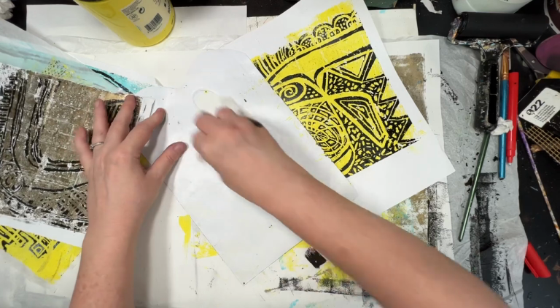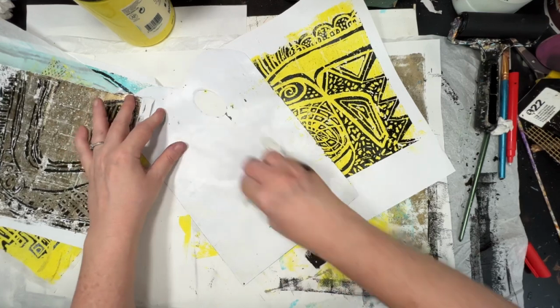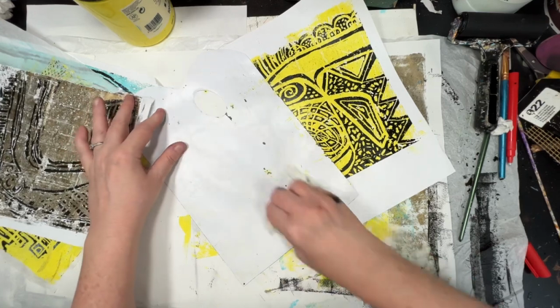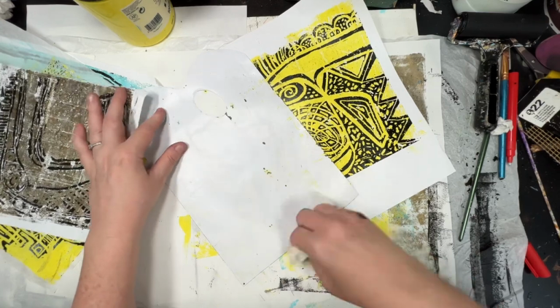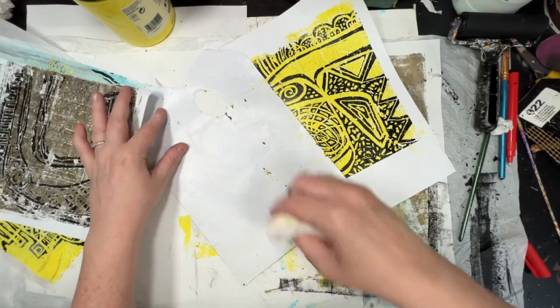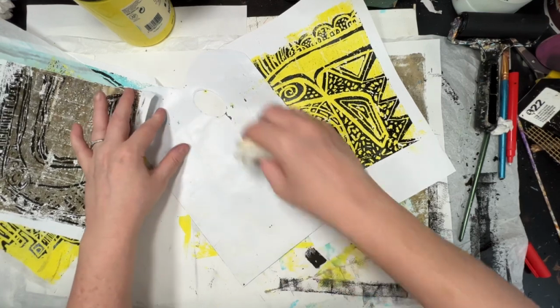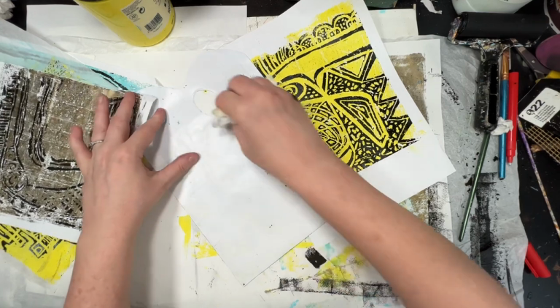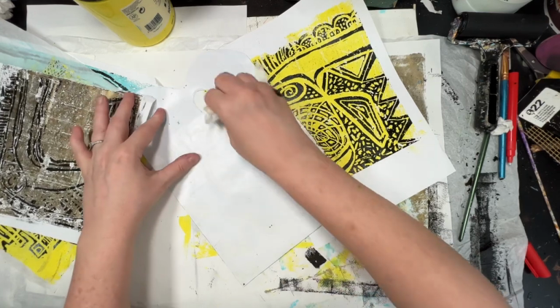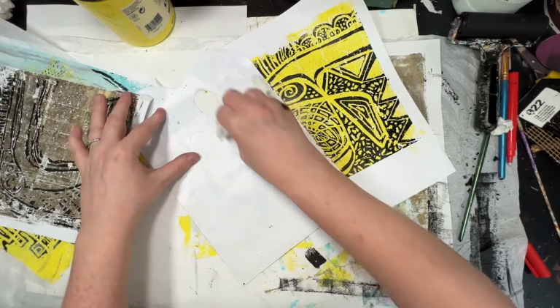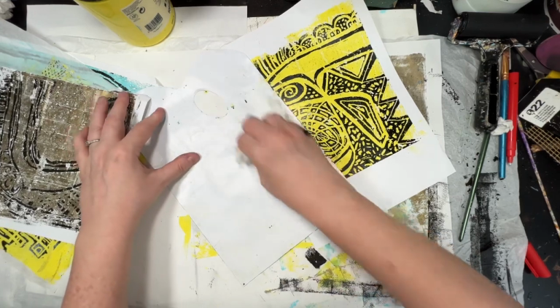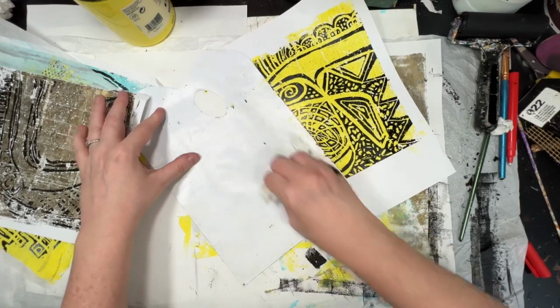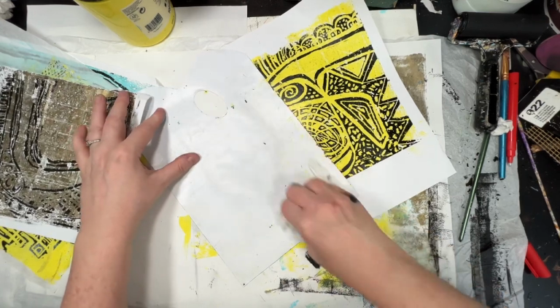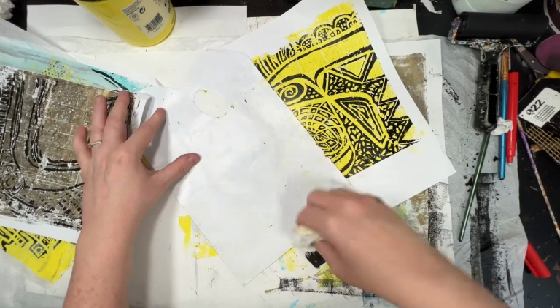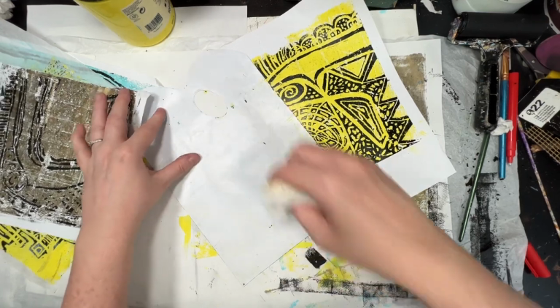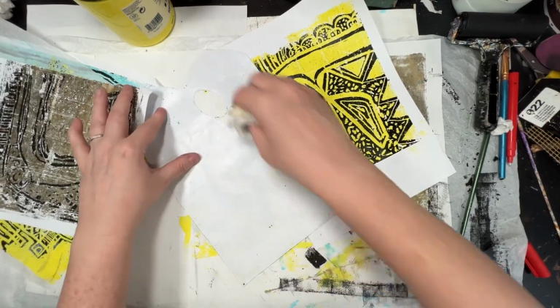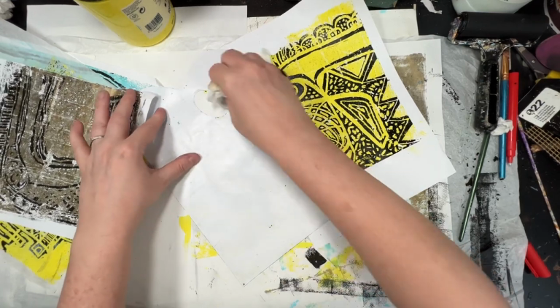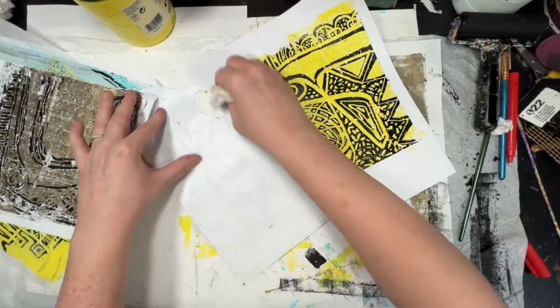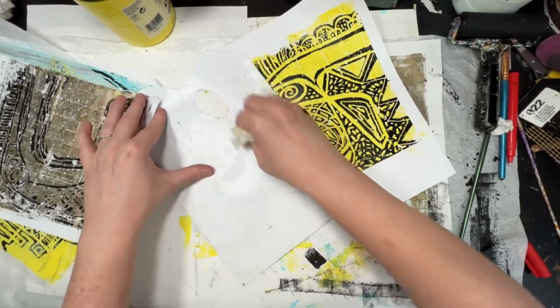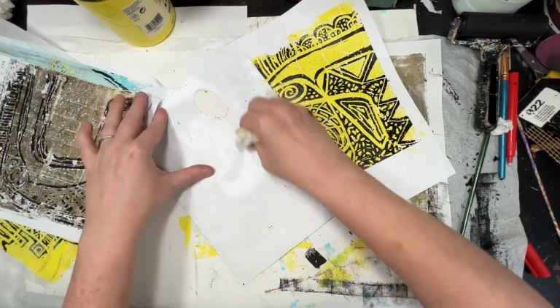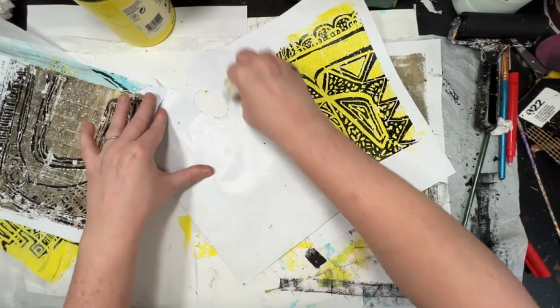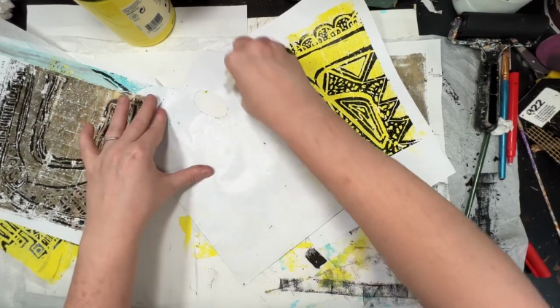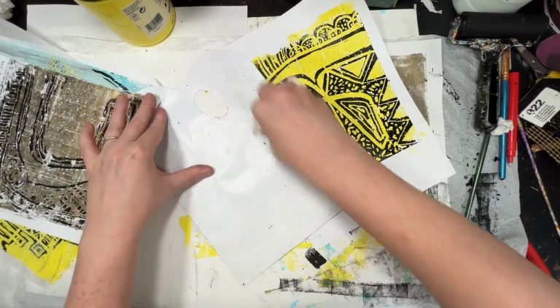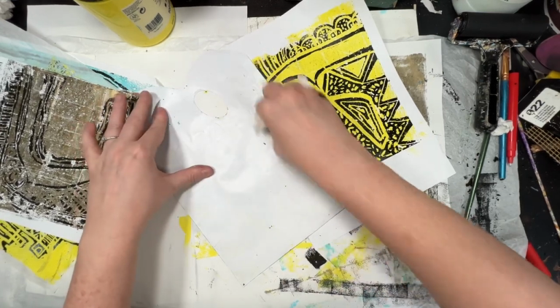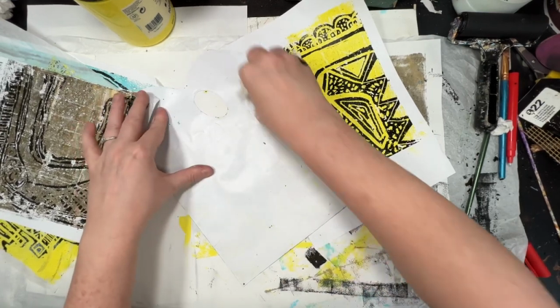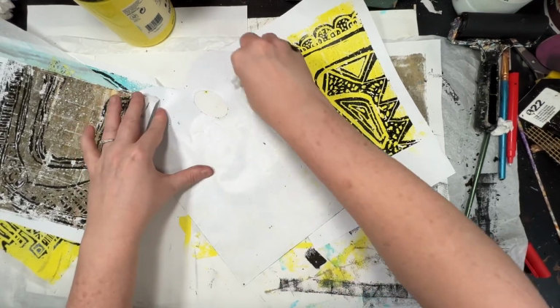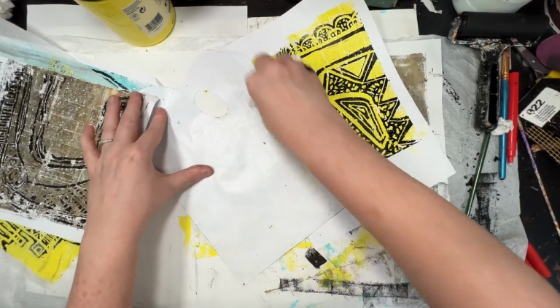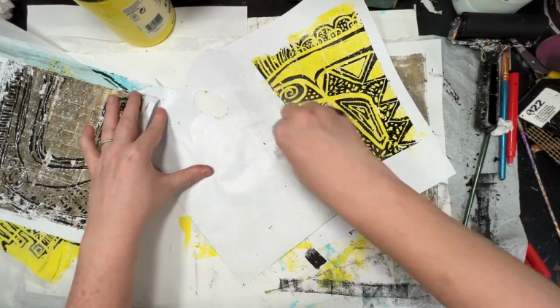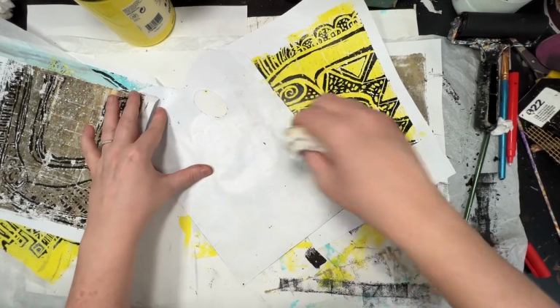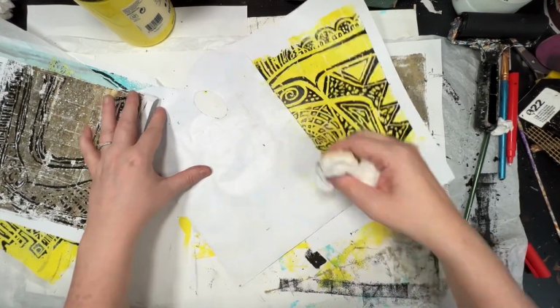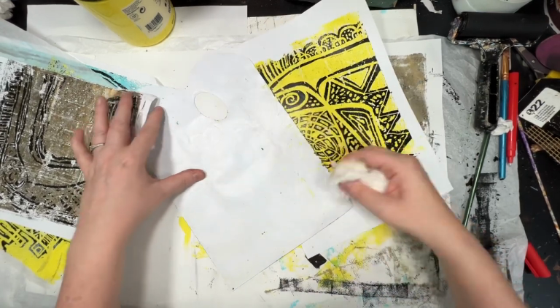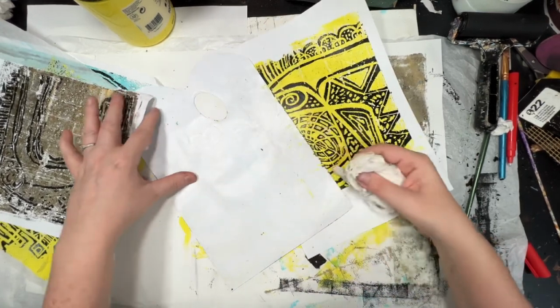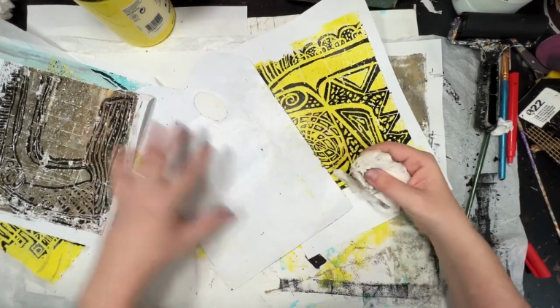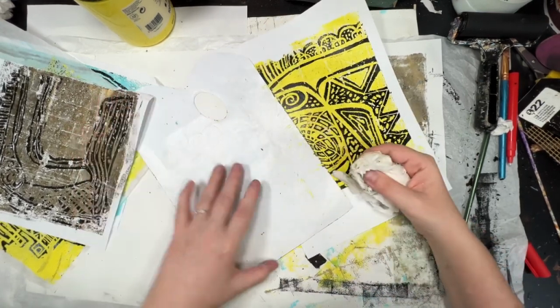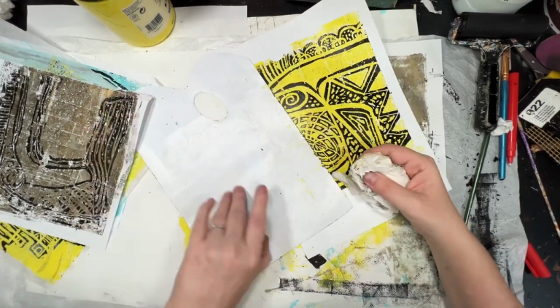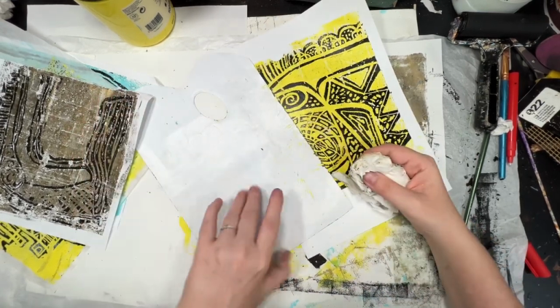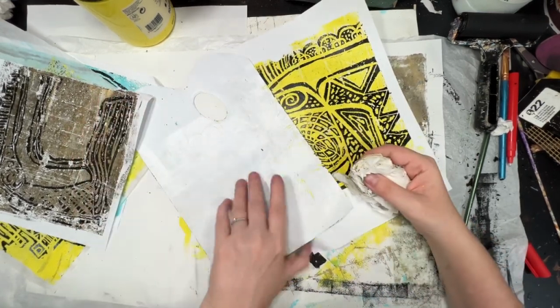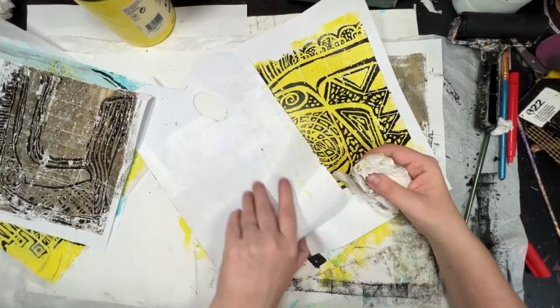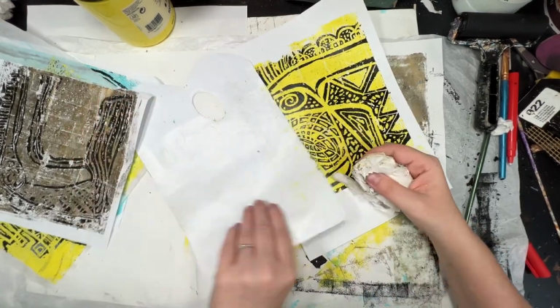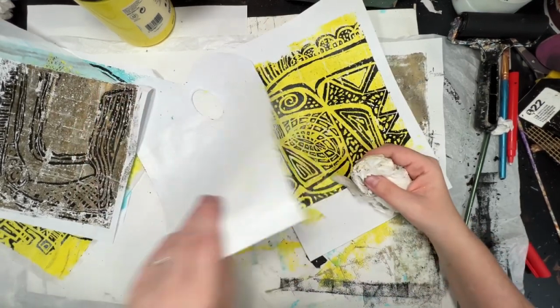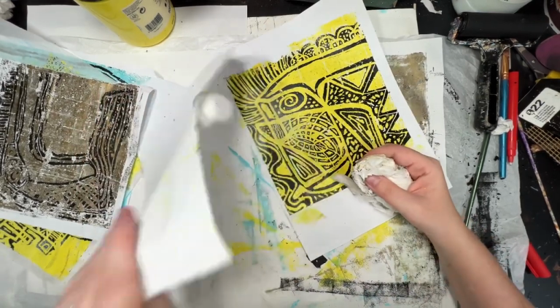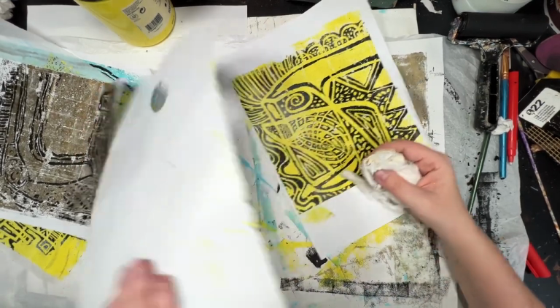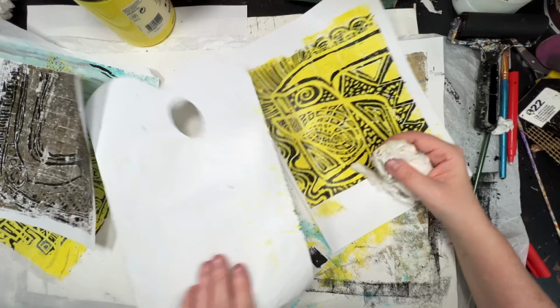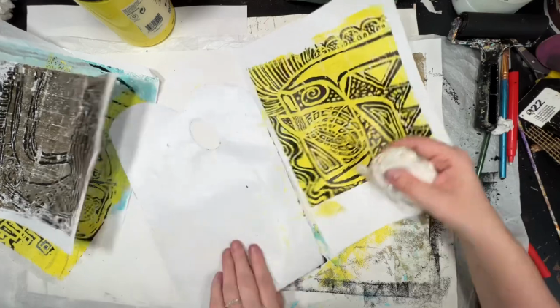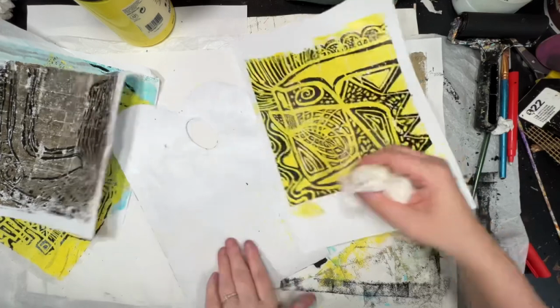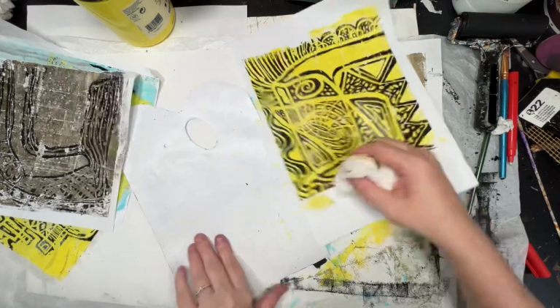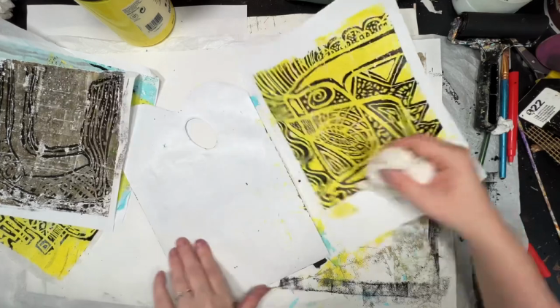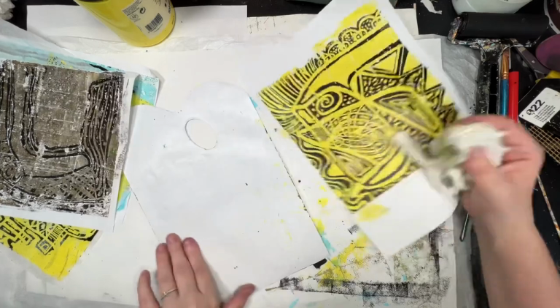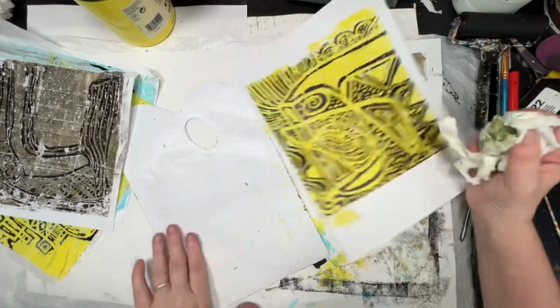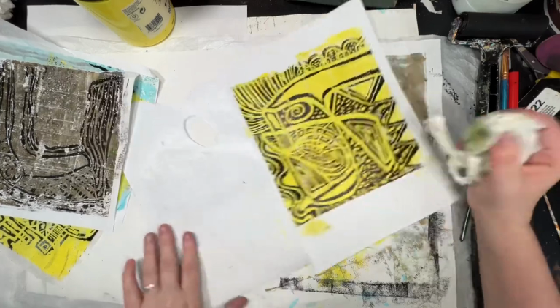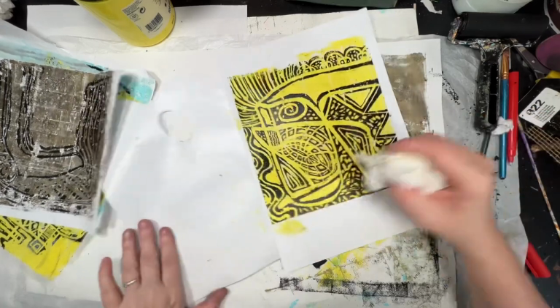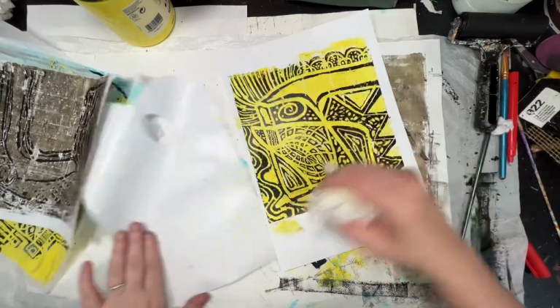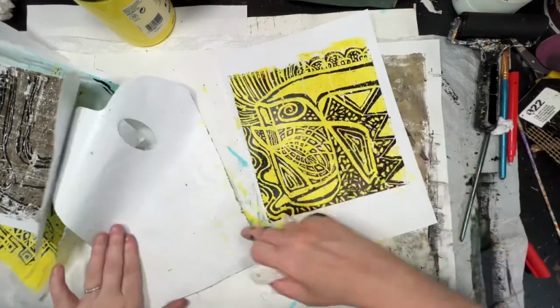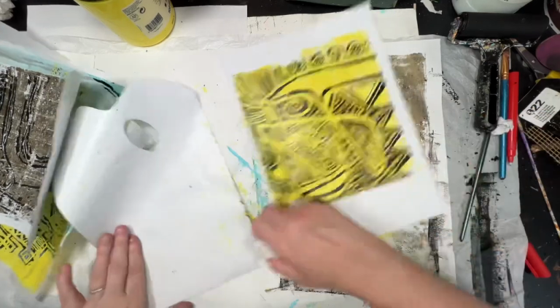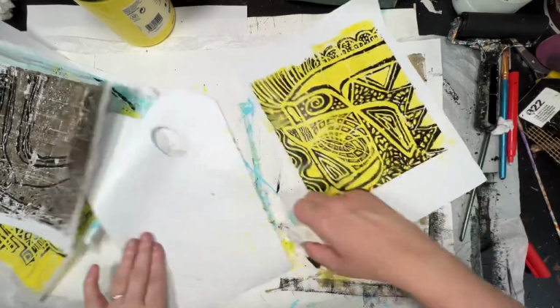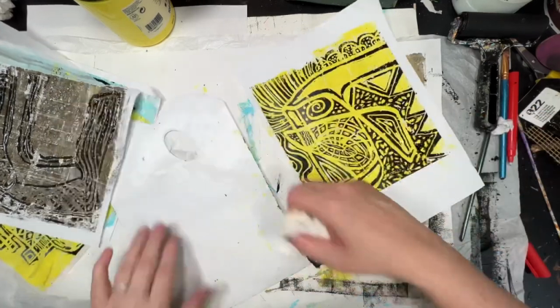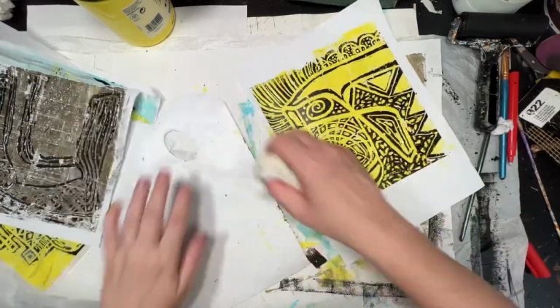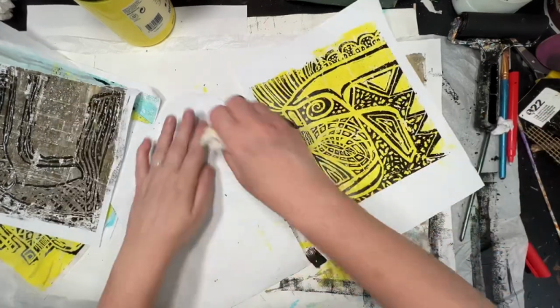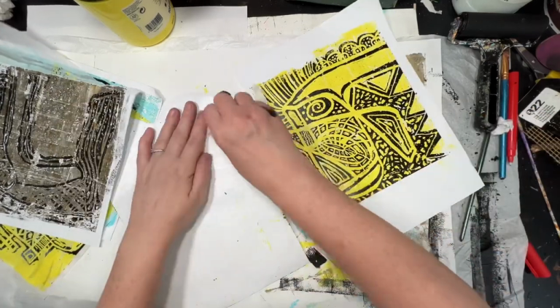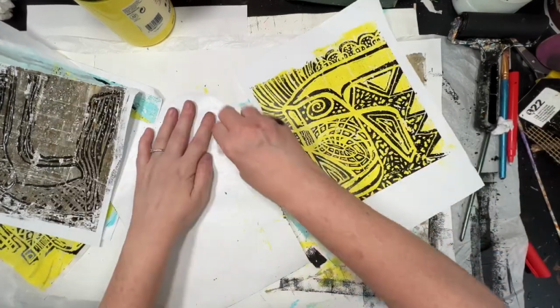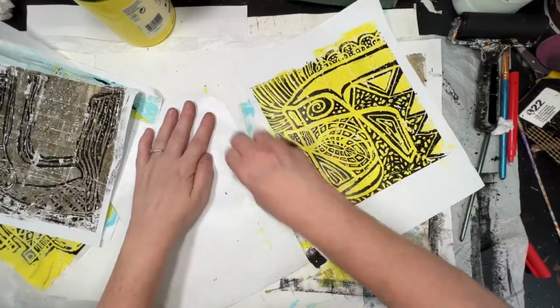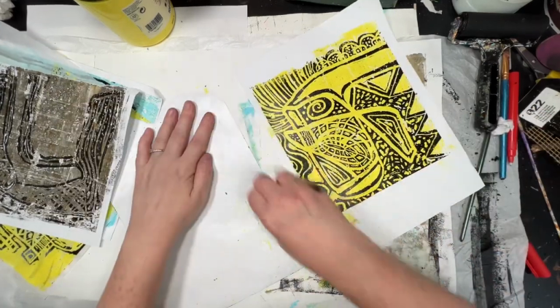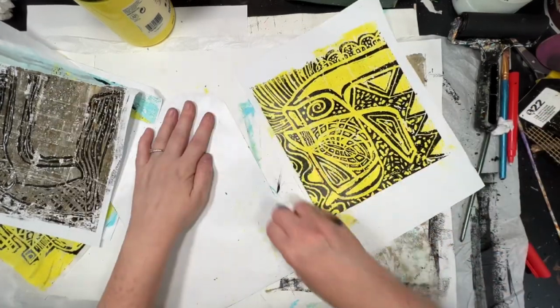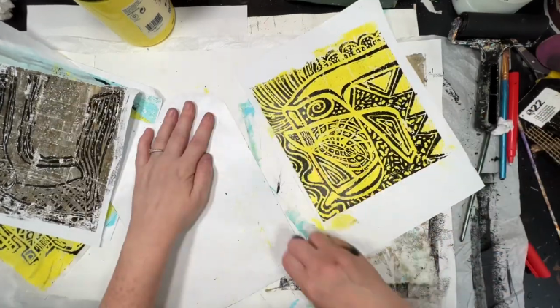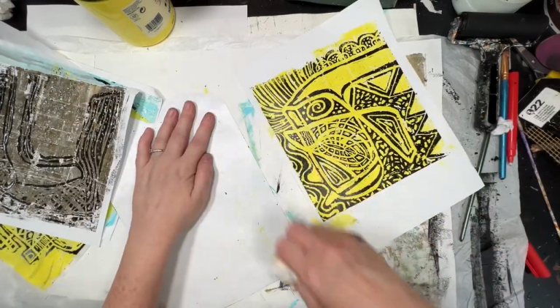I tend to peel them up from all corners — if I feel it sticking, I just move on to another corner. I would say it wasn't any more difficult to peel off than it is to peel off the gel plate. The one that's been used twice just cleaned off very easily.